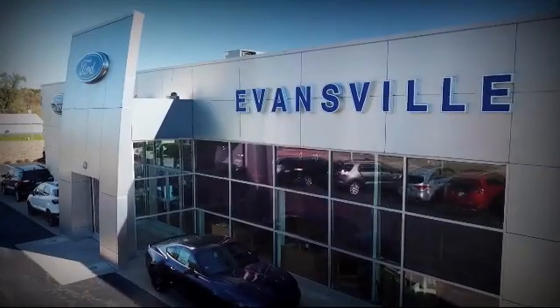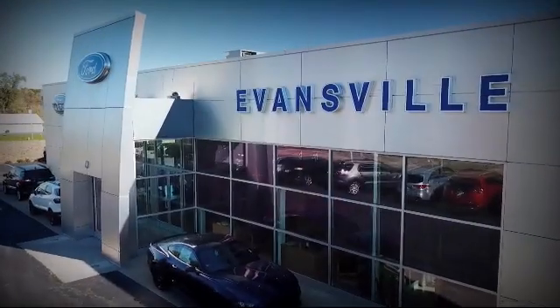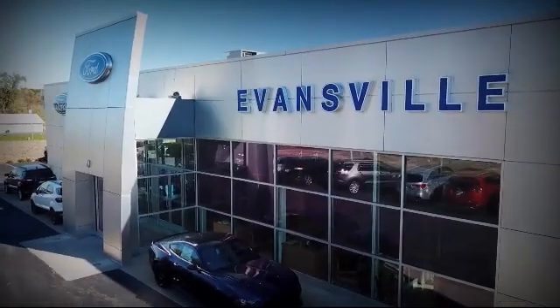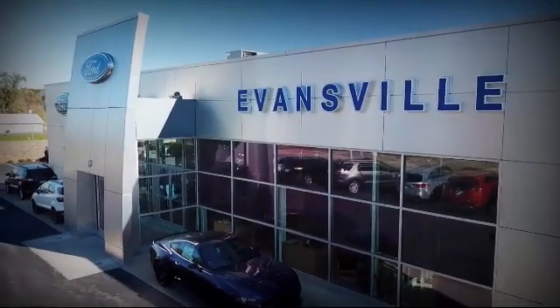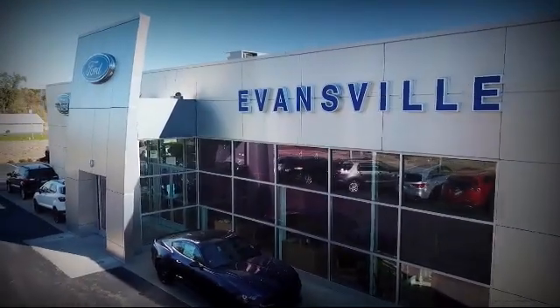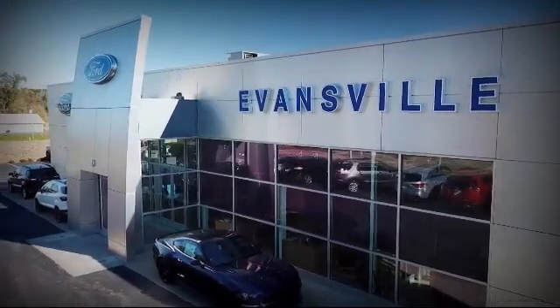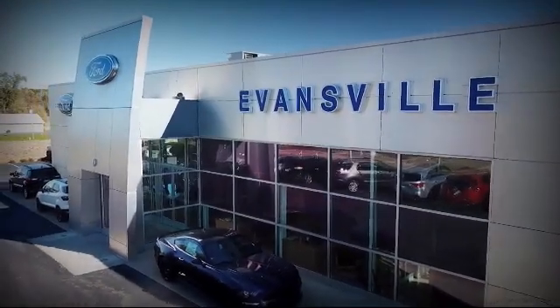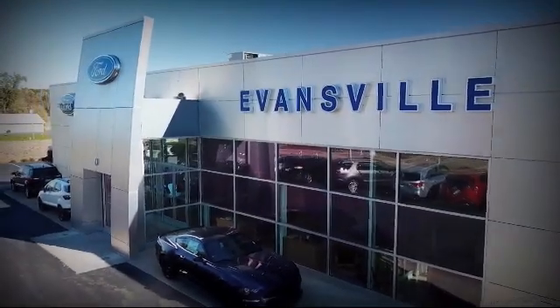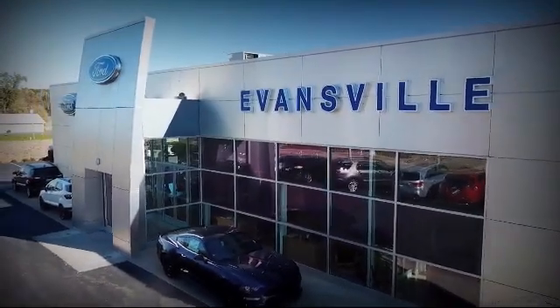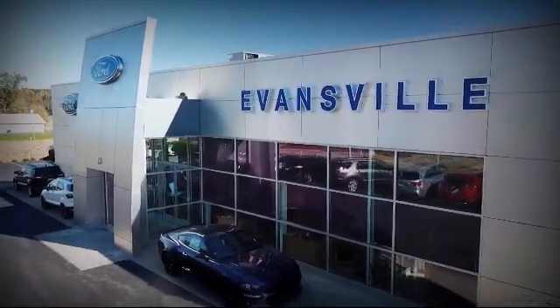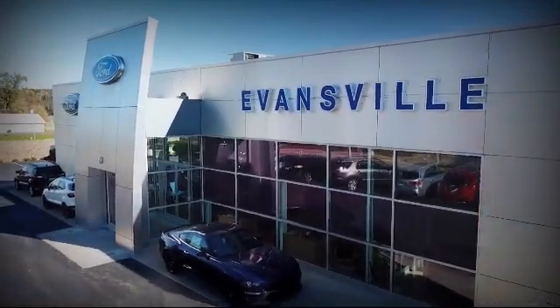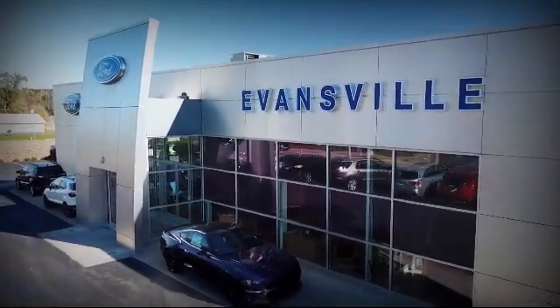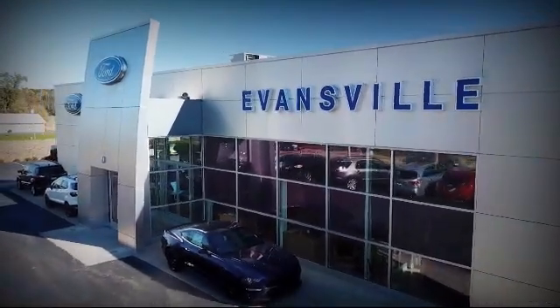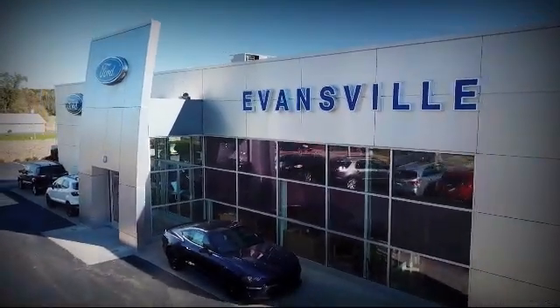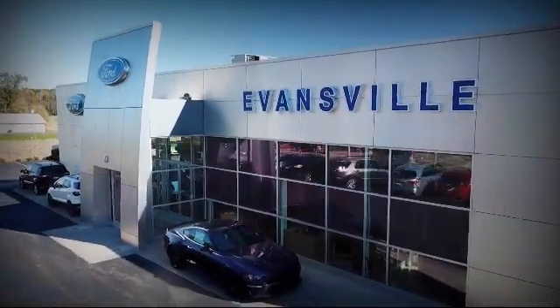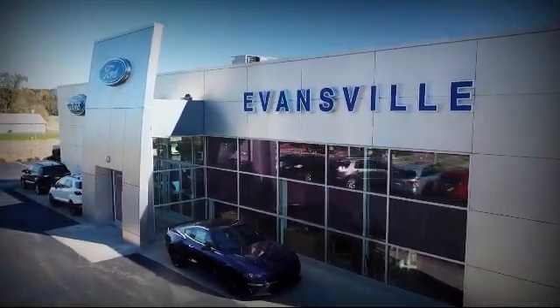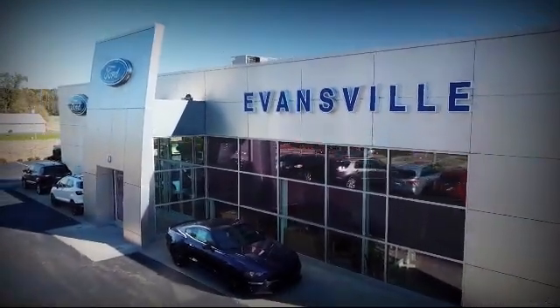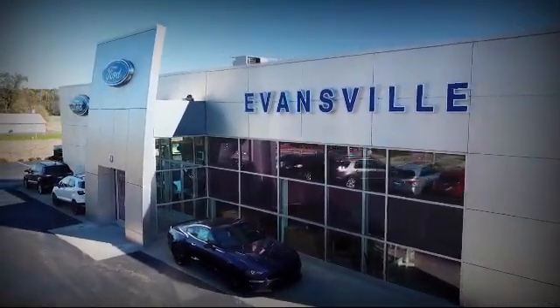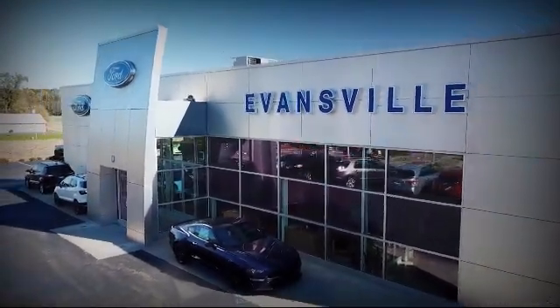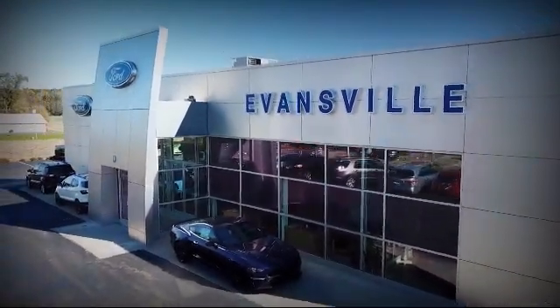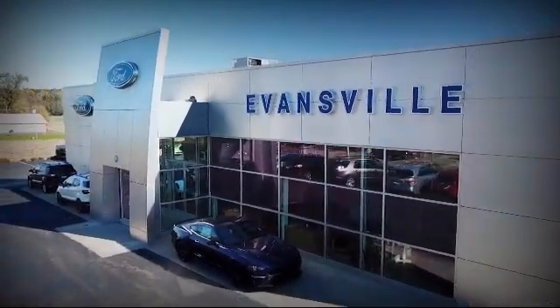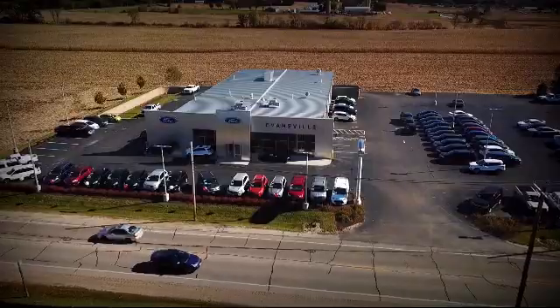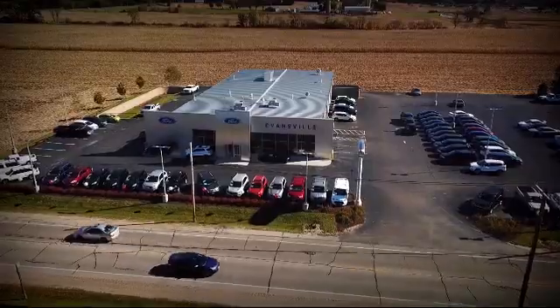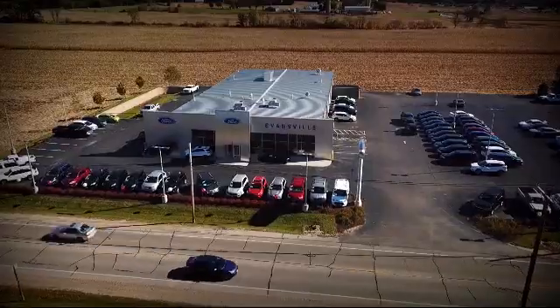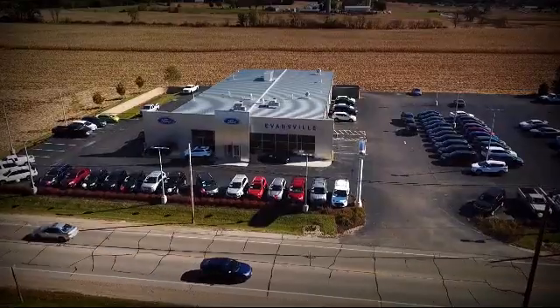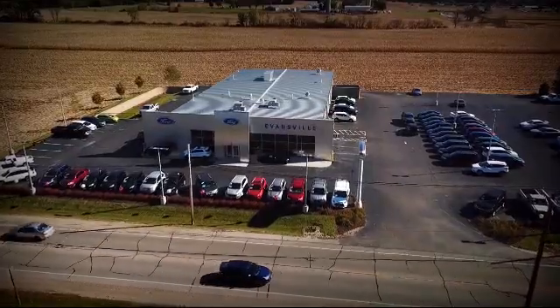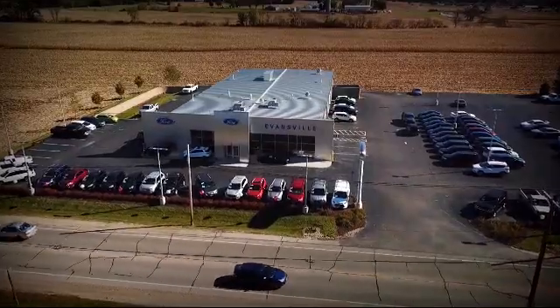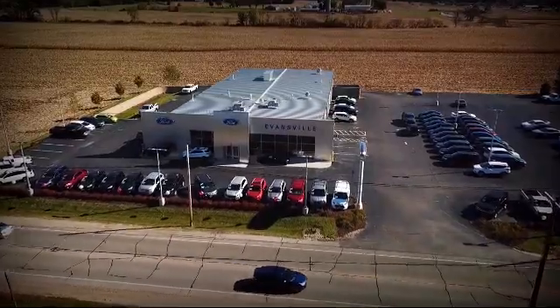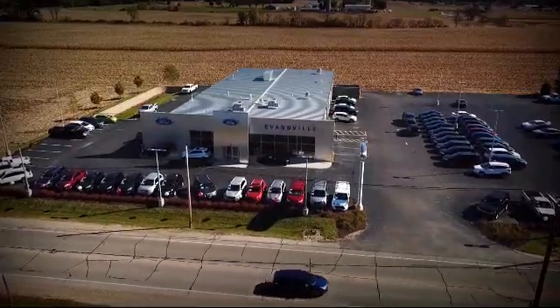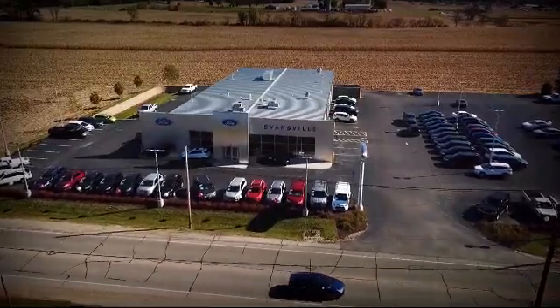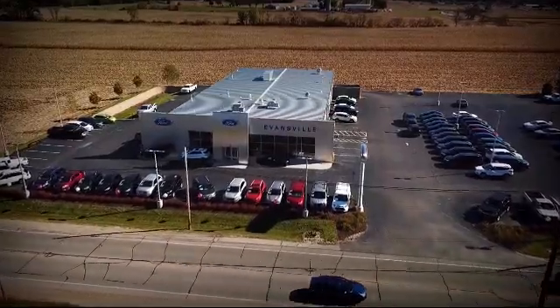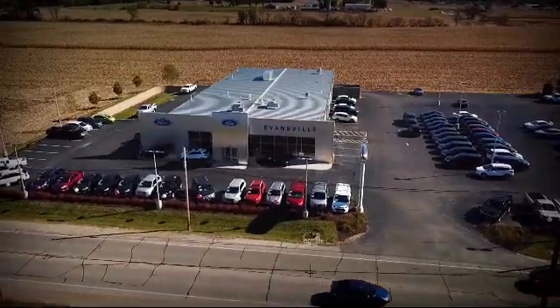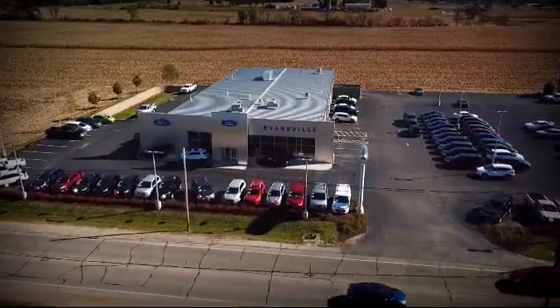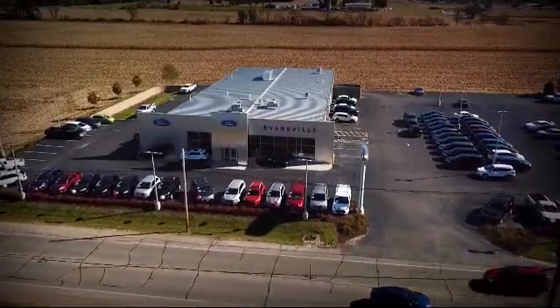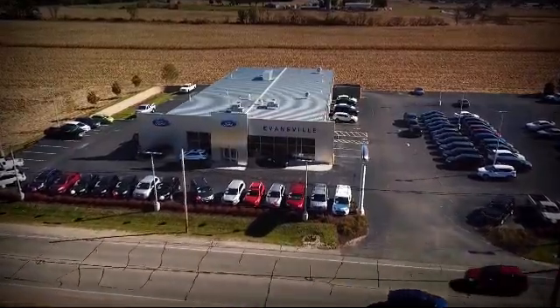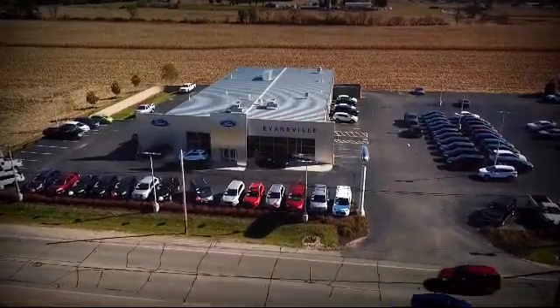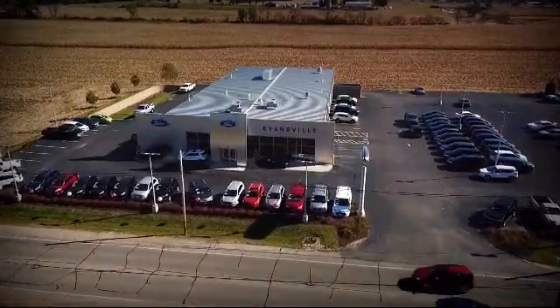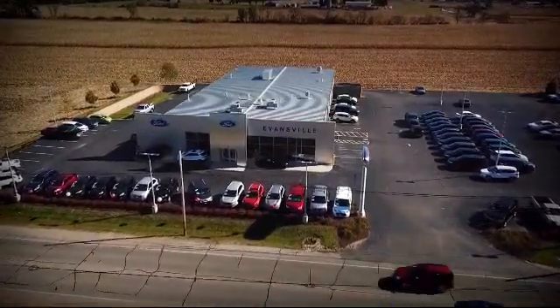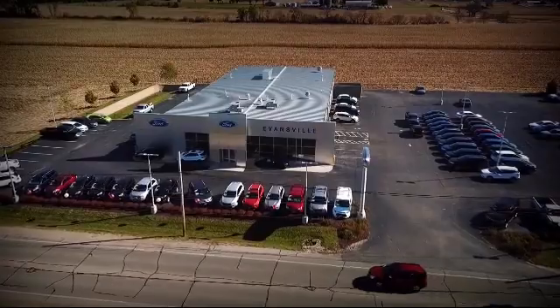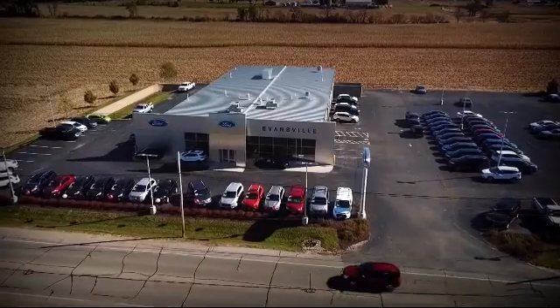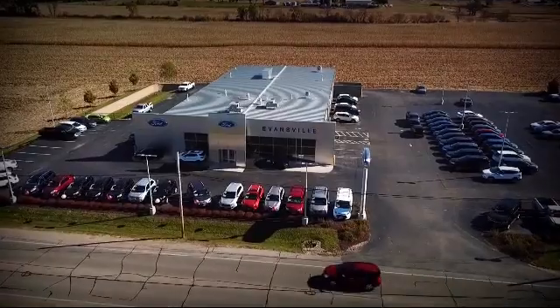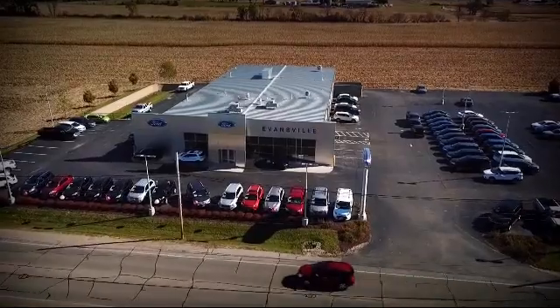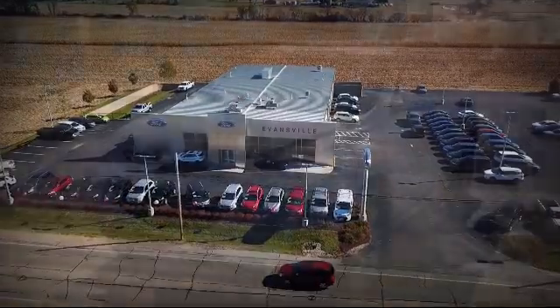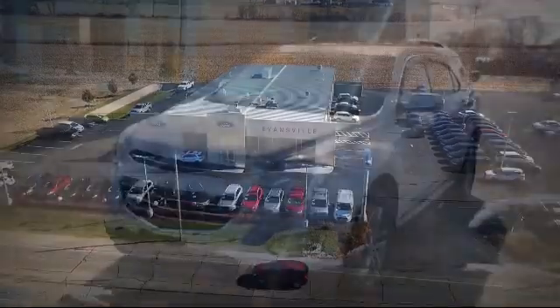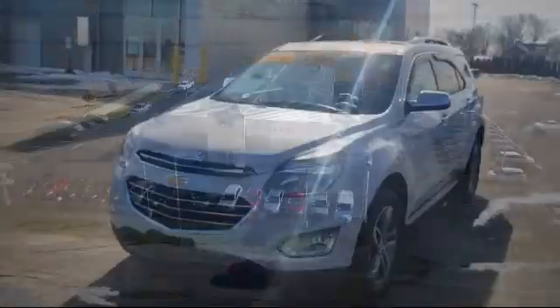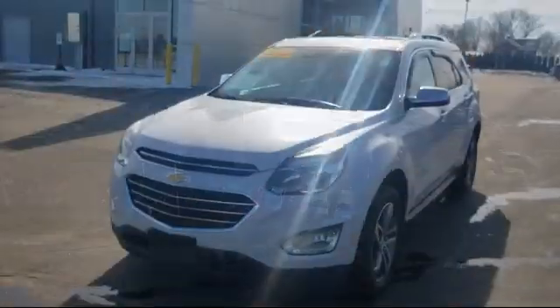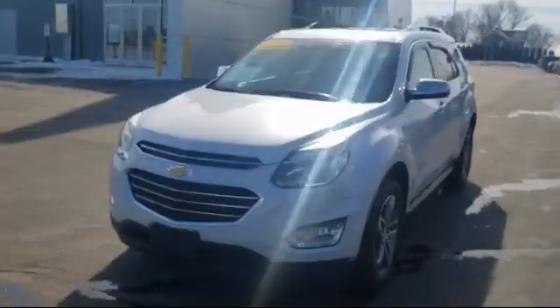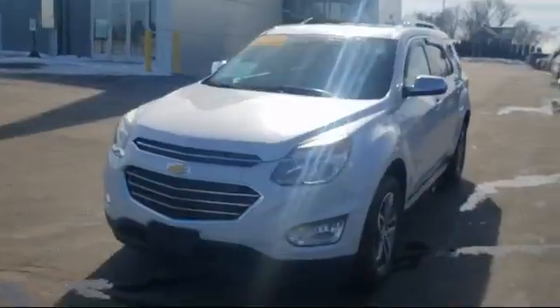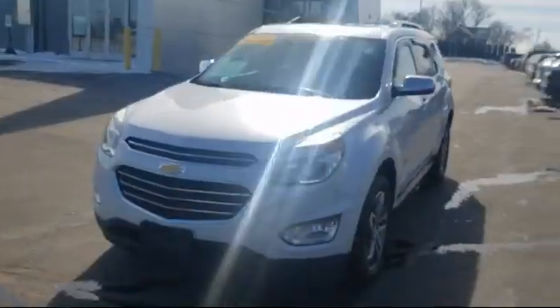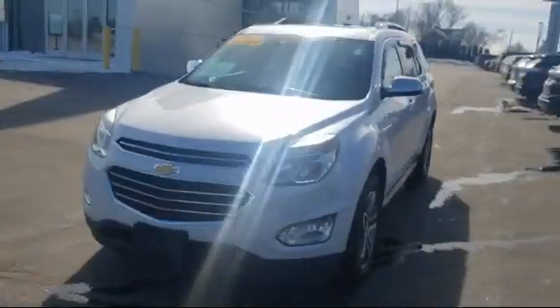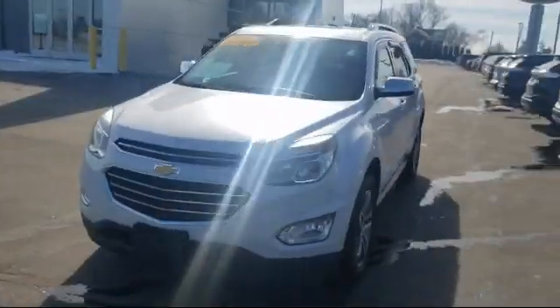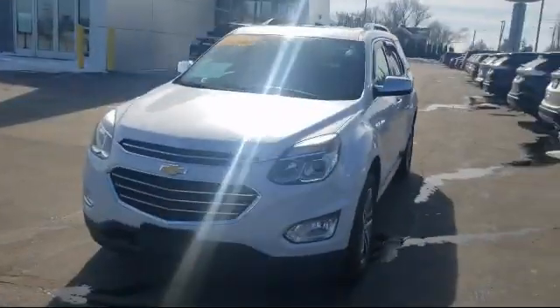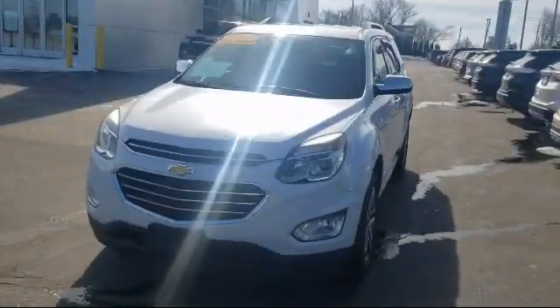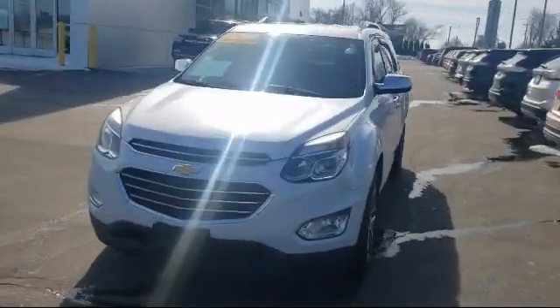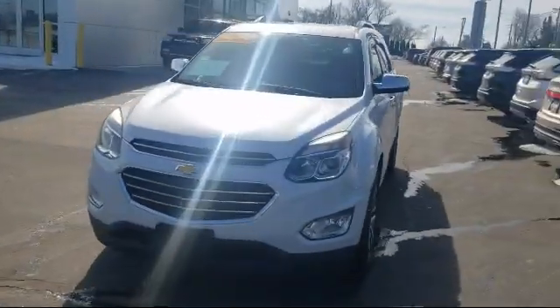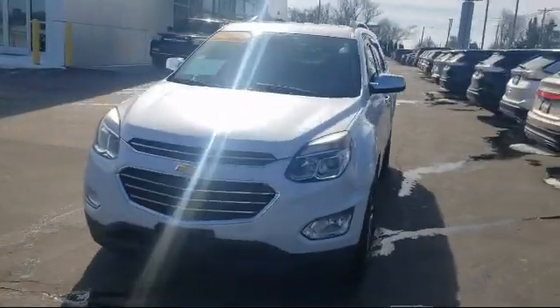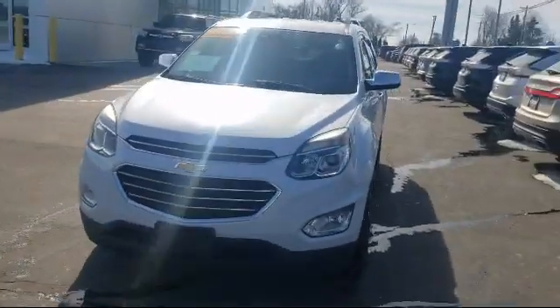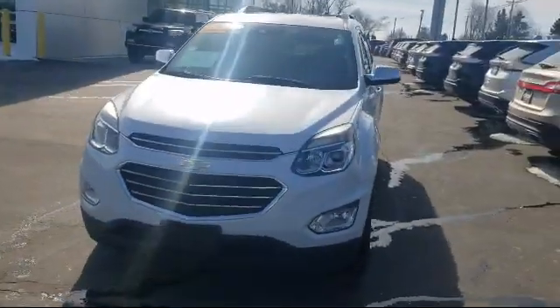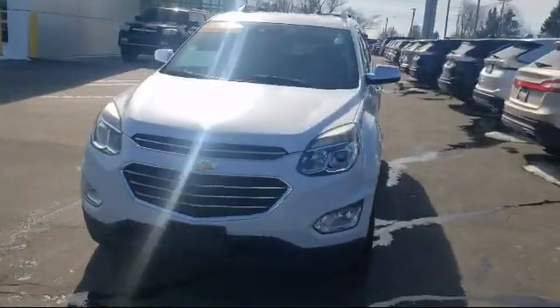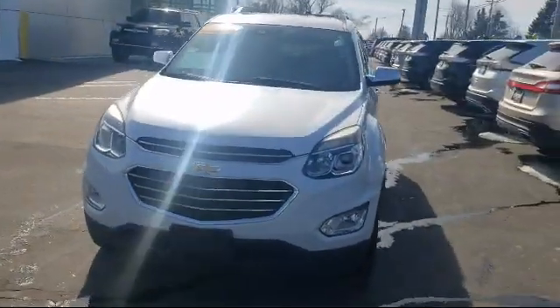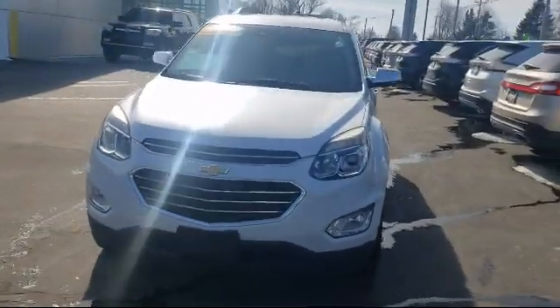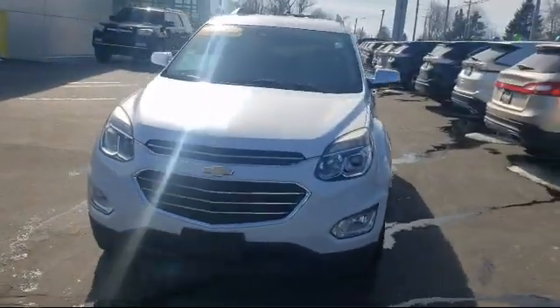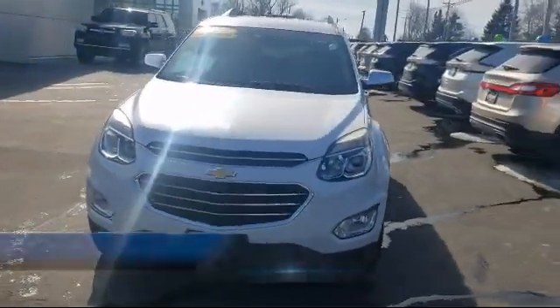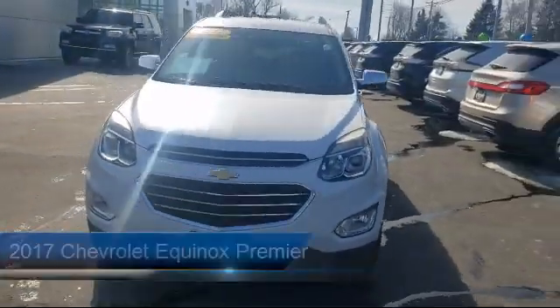Welcome to Evansville Ford, your premier destination for purchasing a vehicle. And here's a look at another one of our great vehicles in inventory.